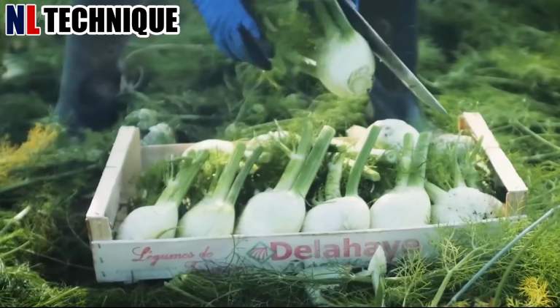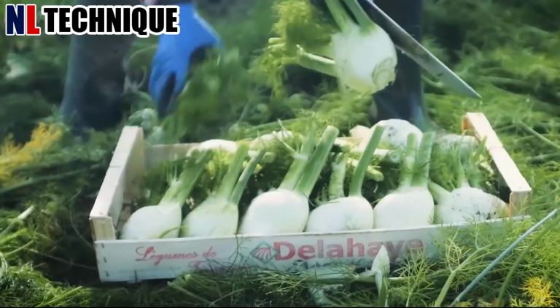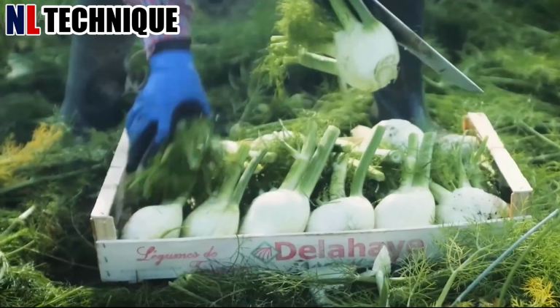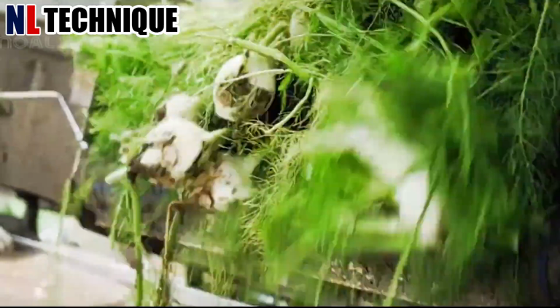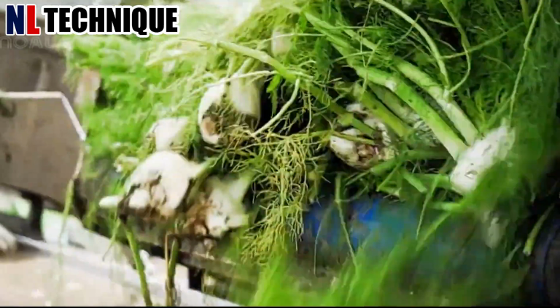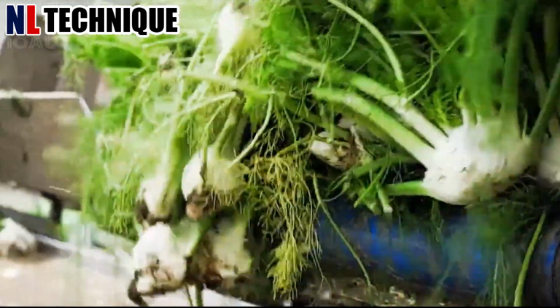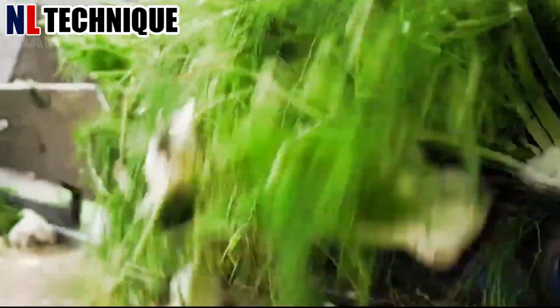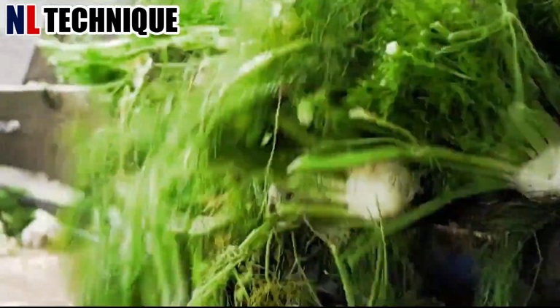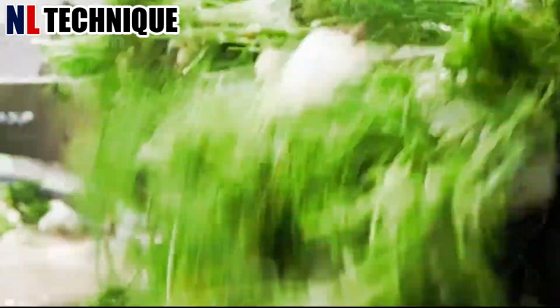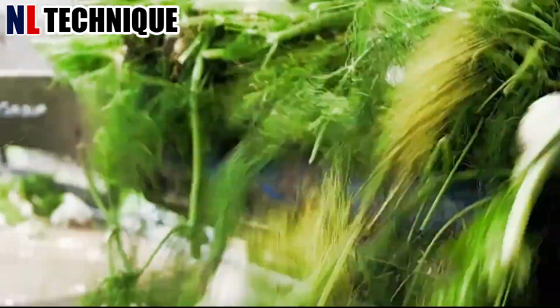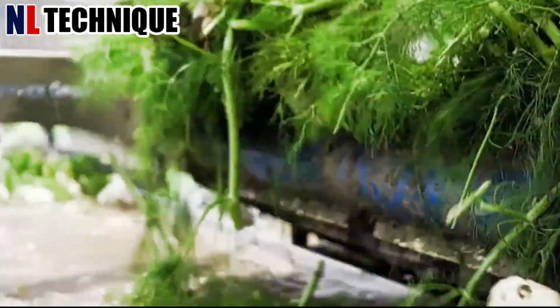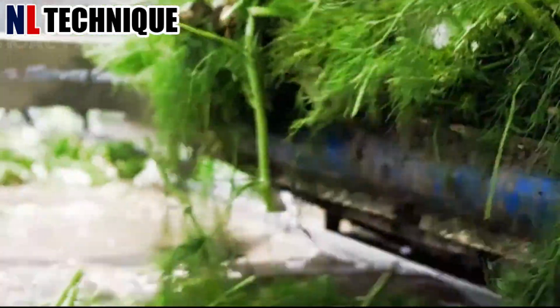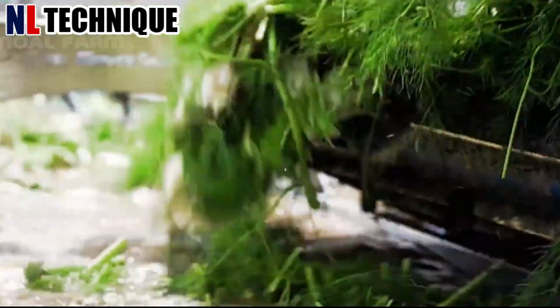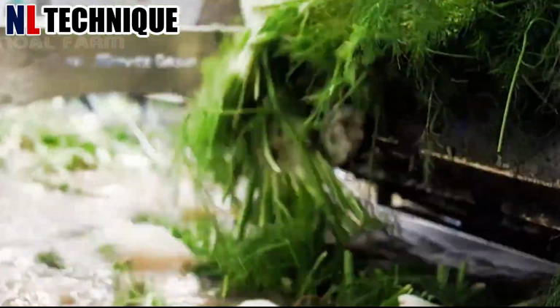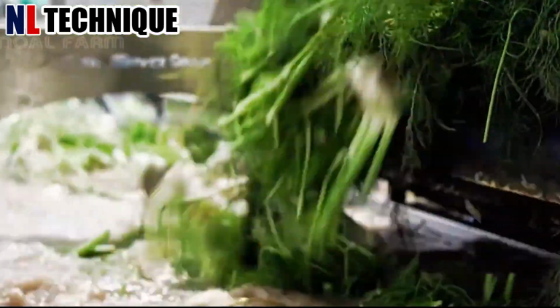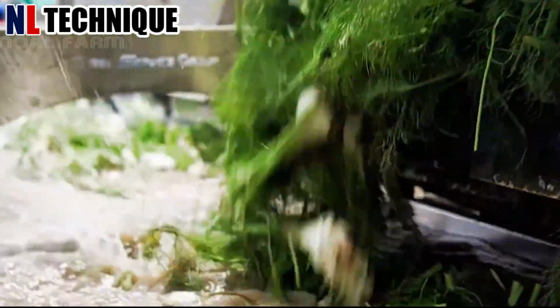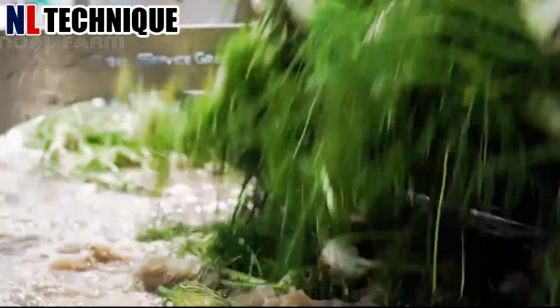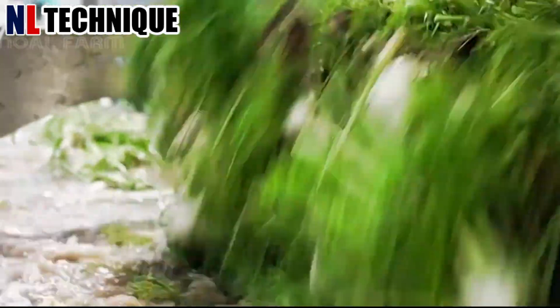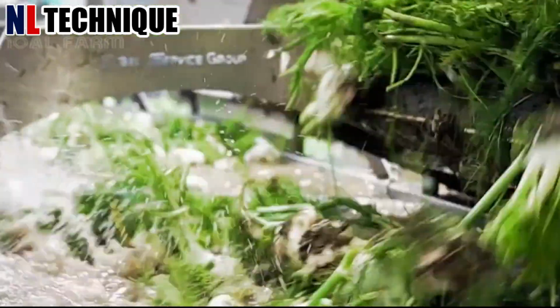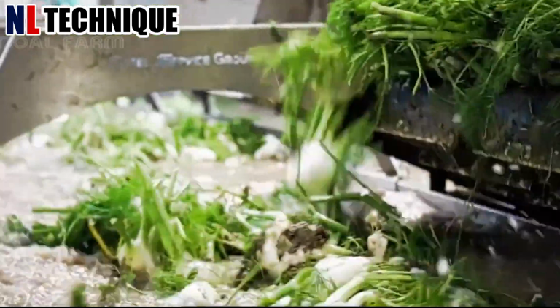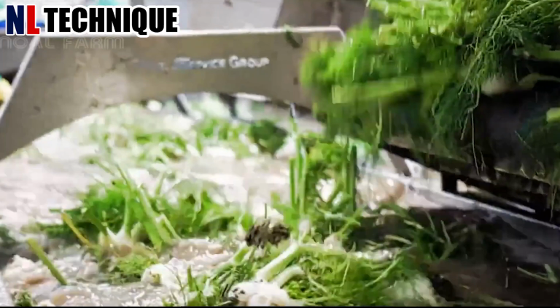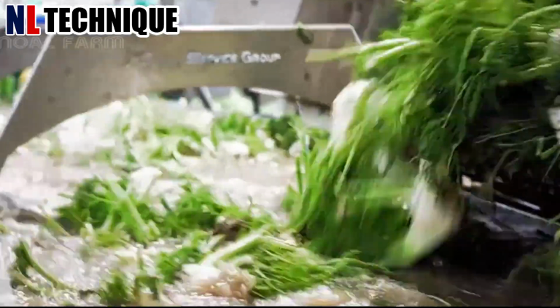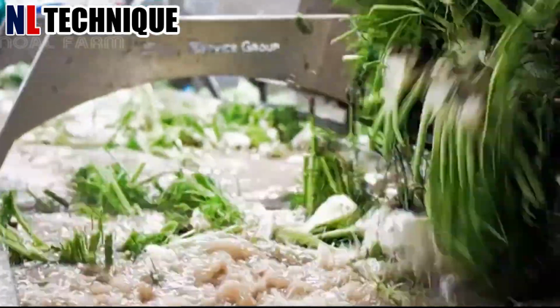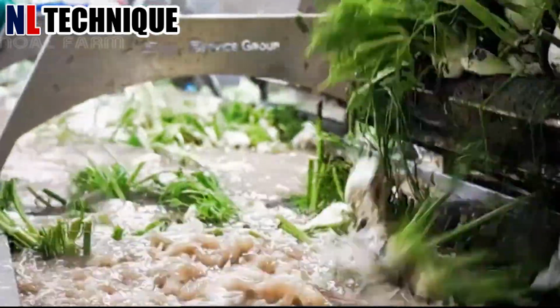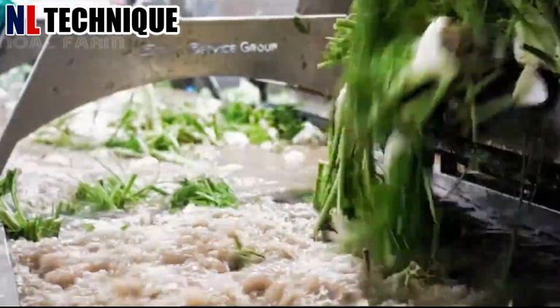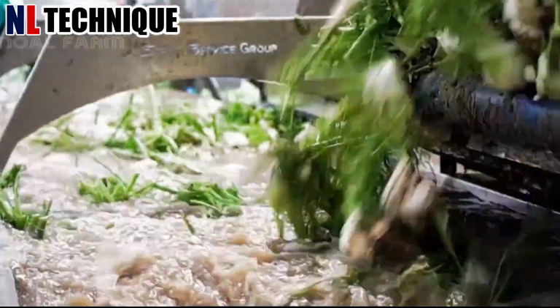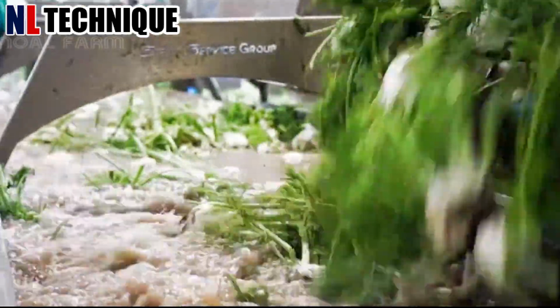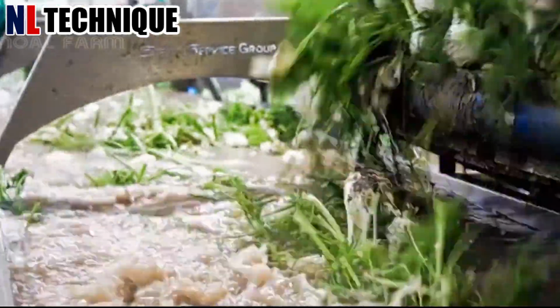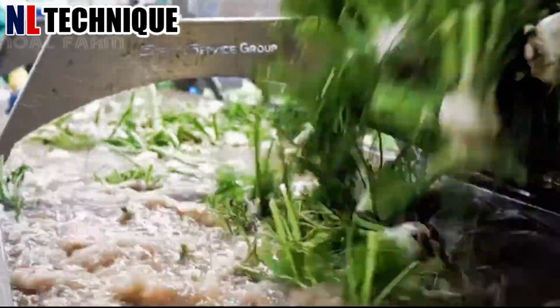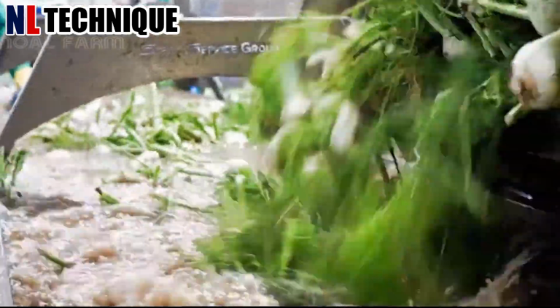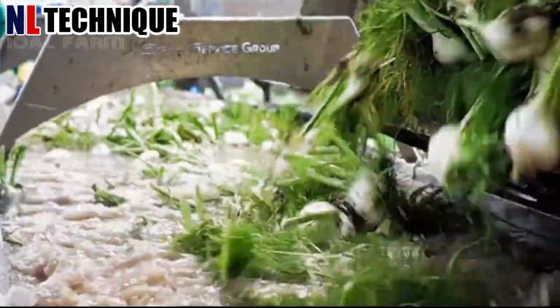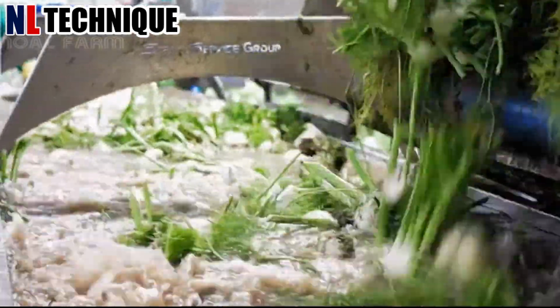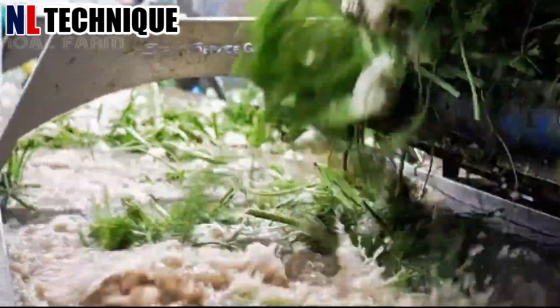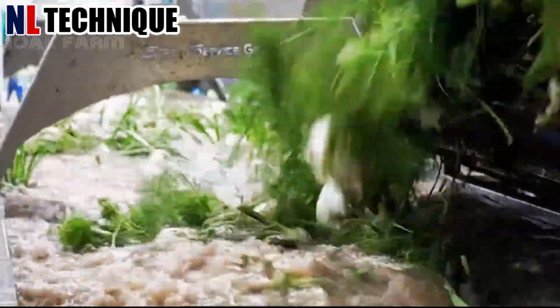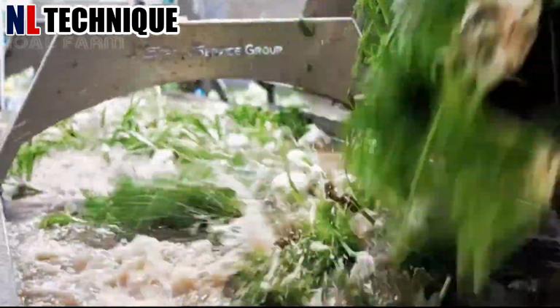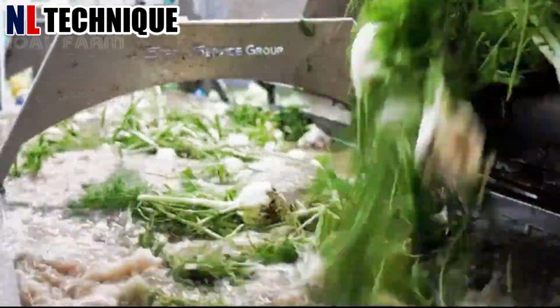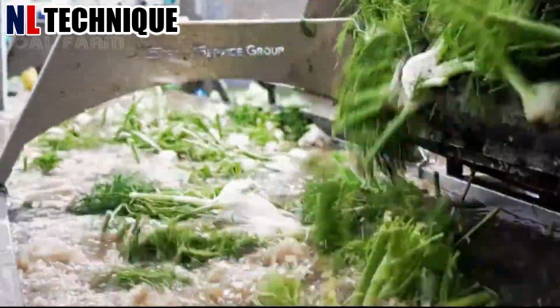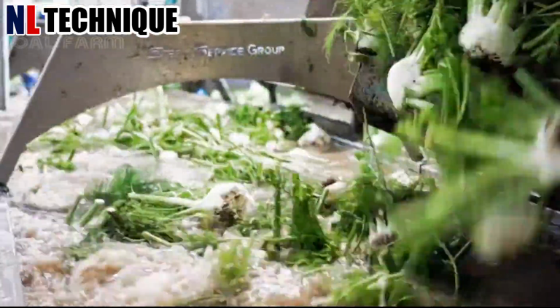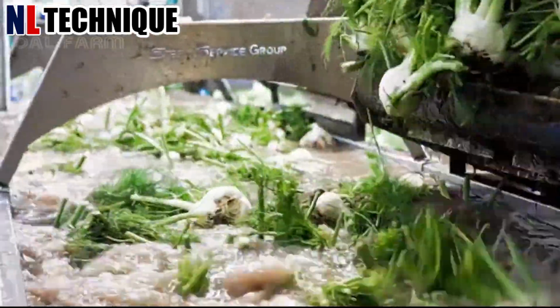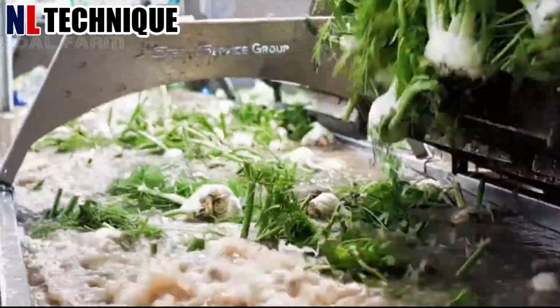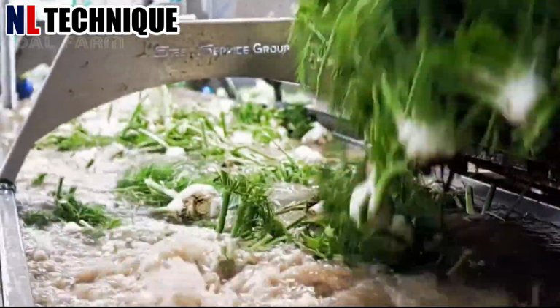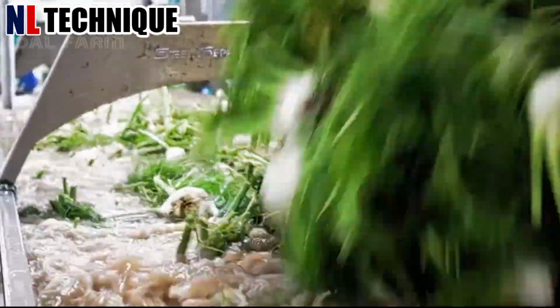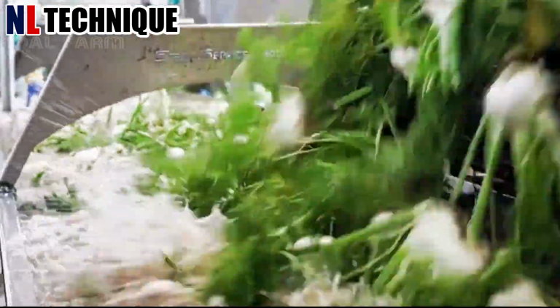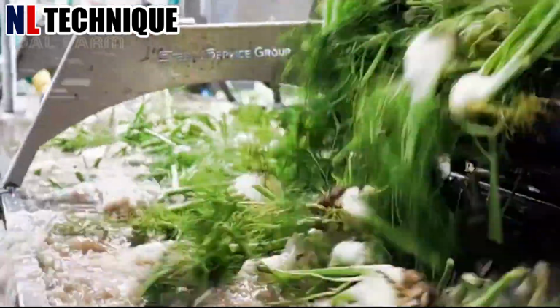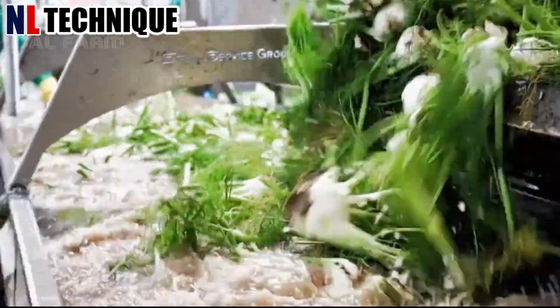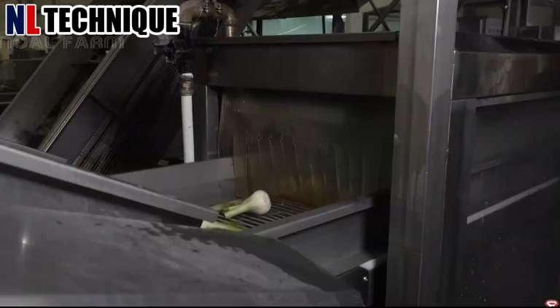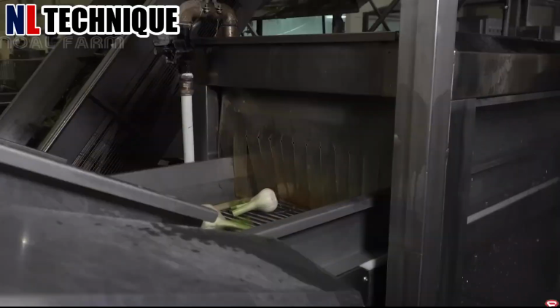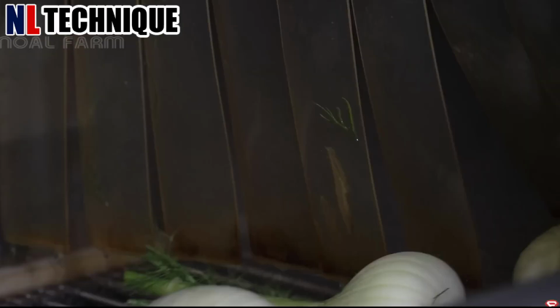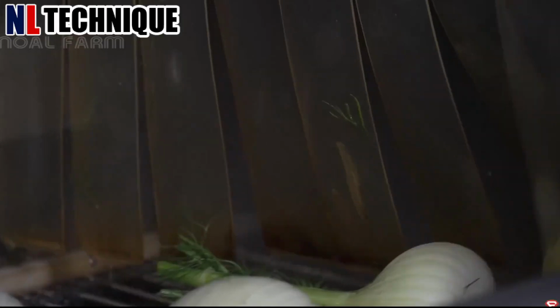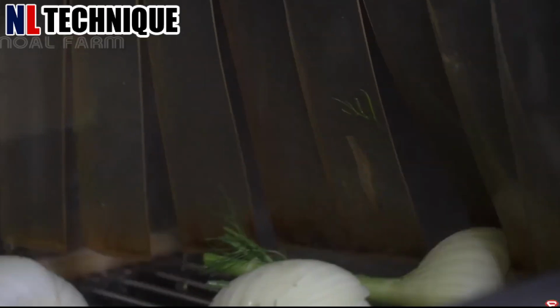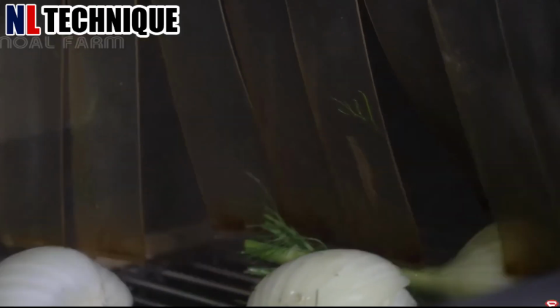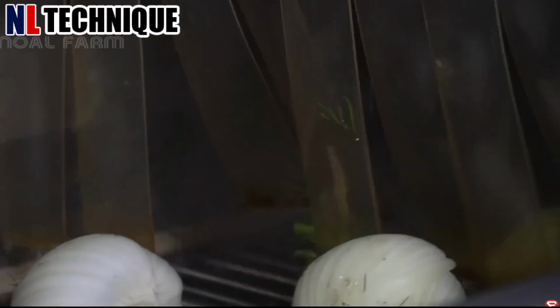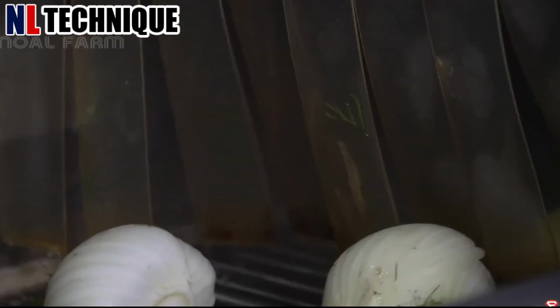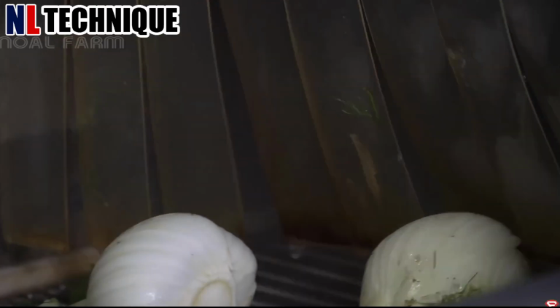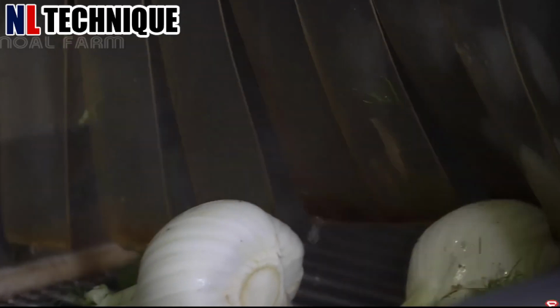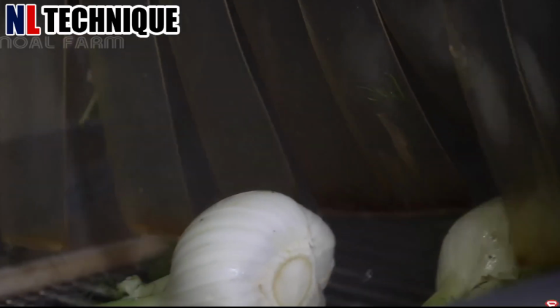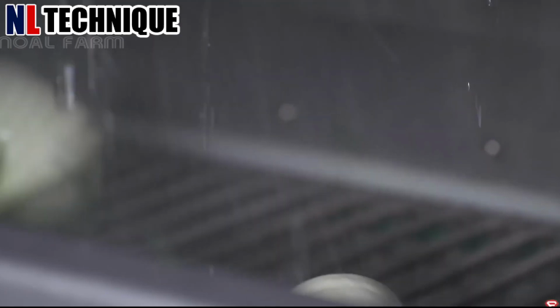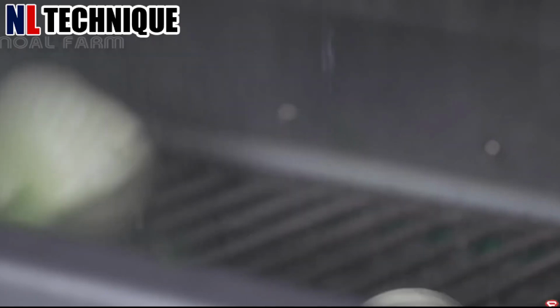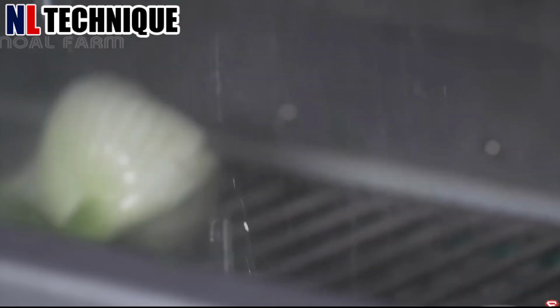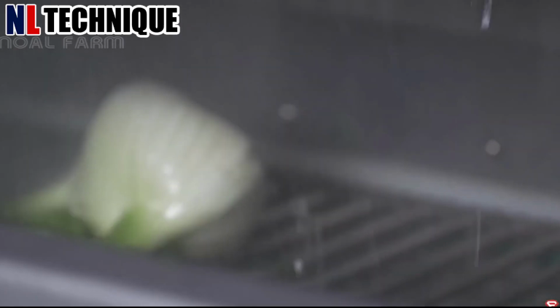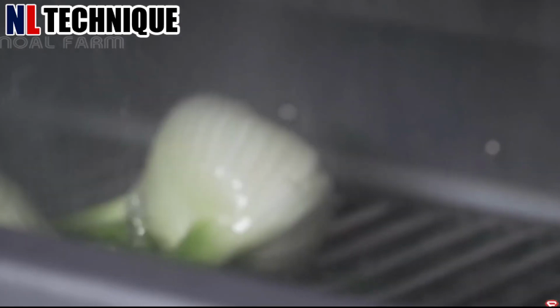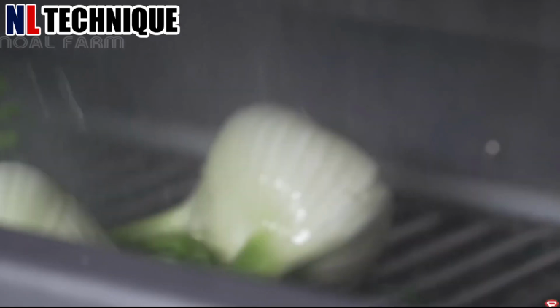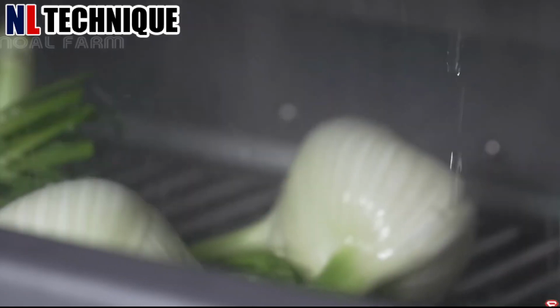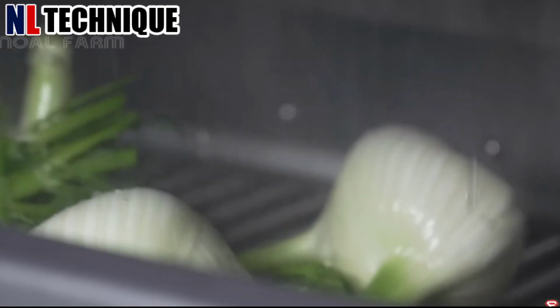This machine delicately cleans fennel bulbs. It removes soil, dirt, and any remaining roots of the fennel.